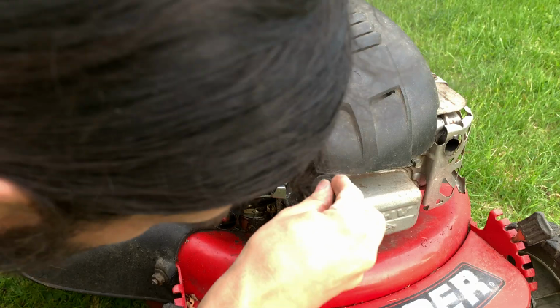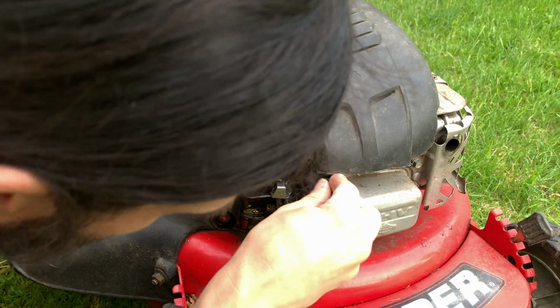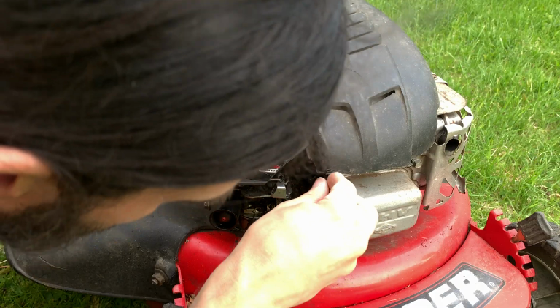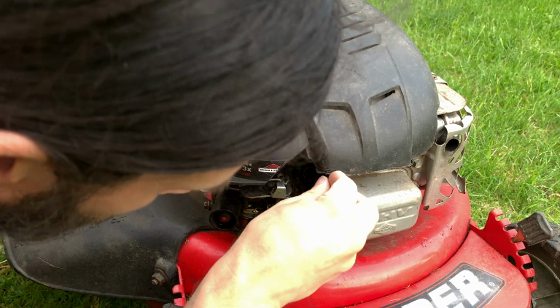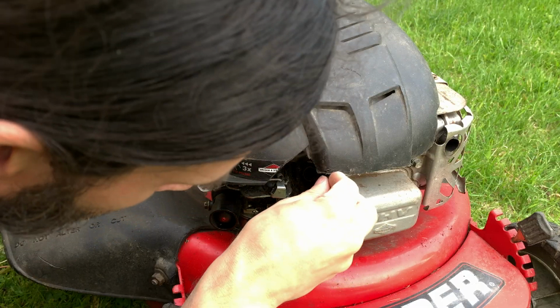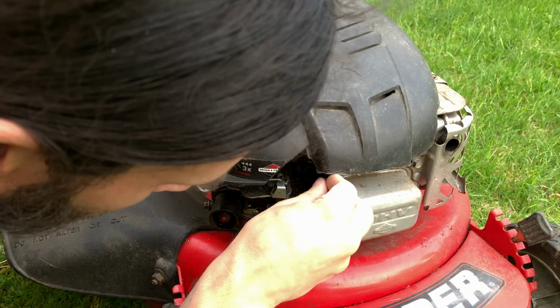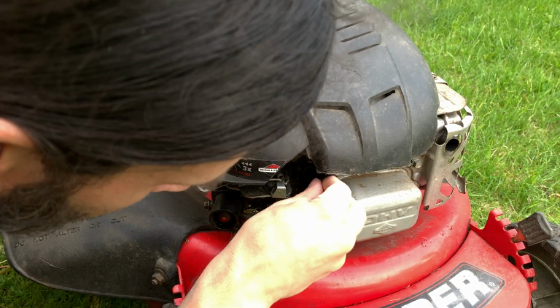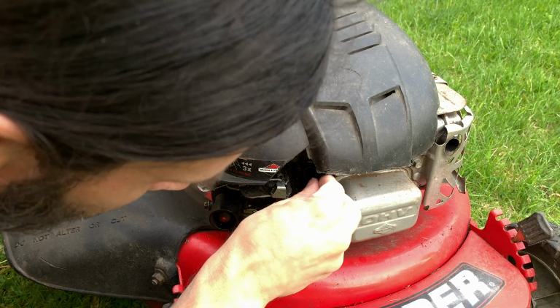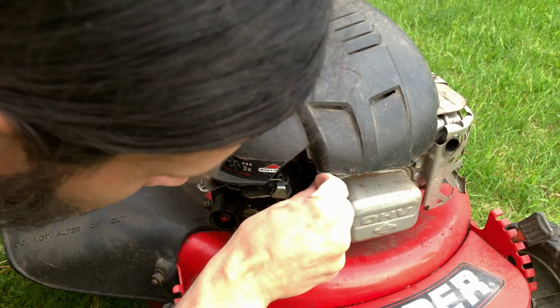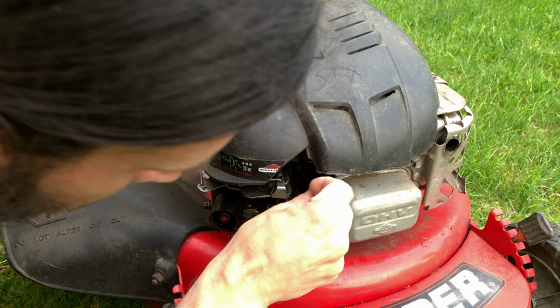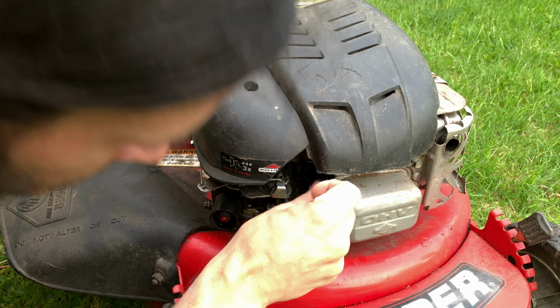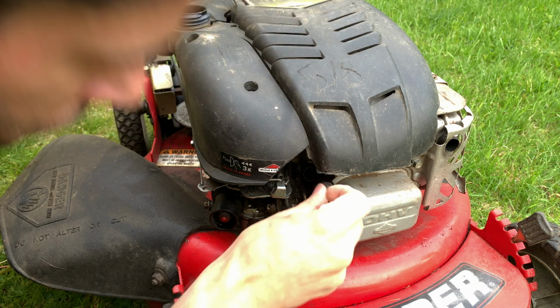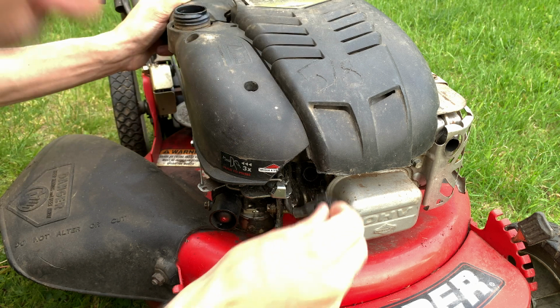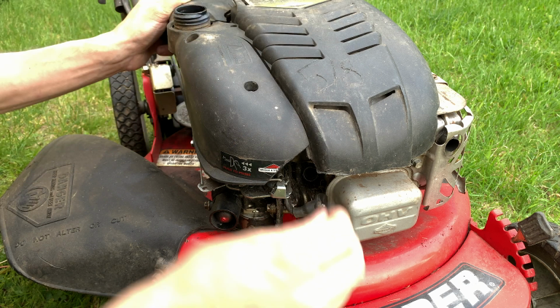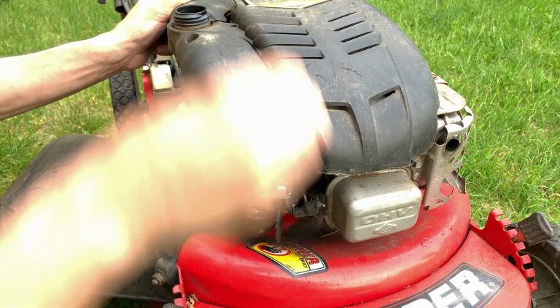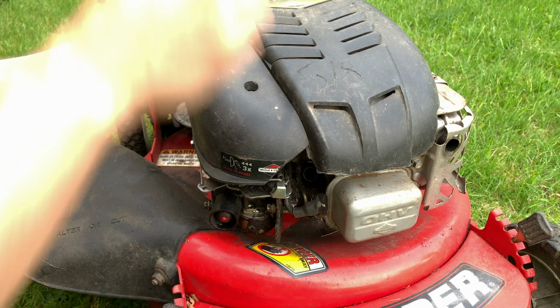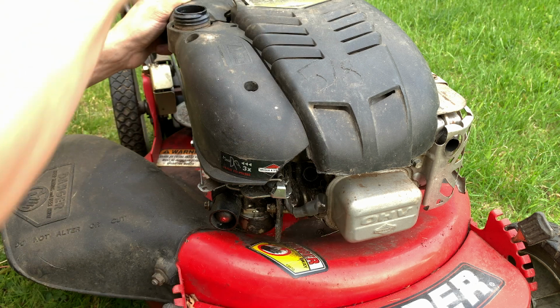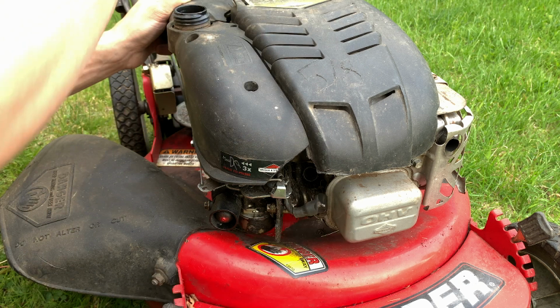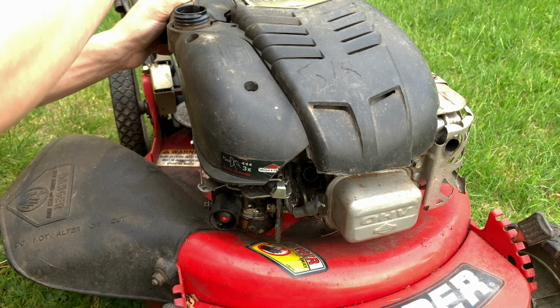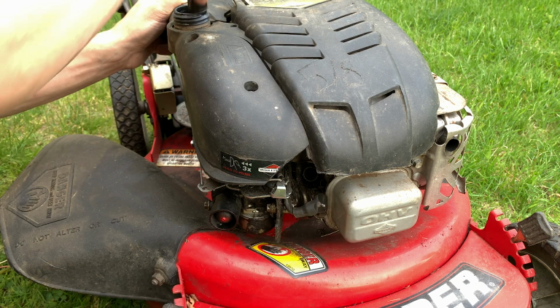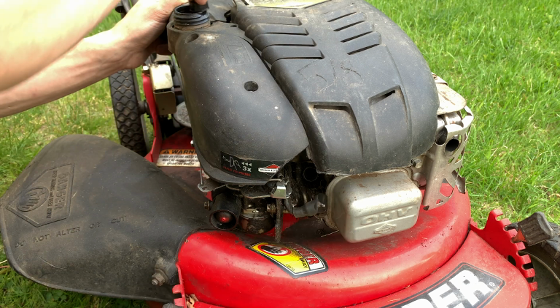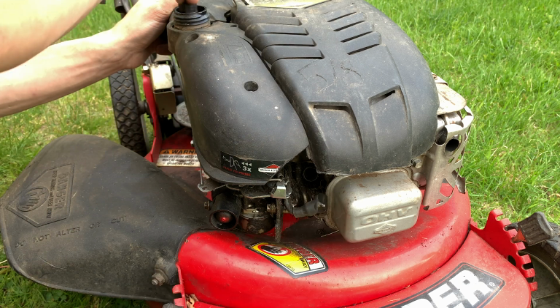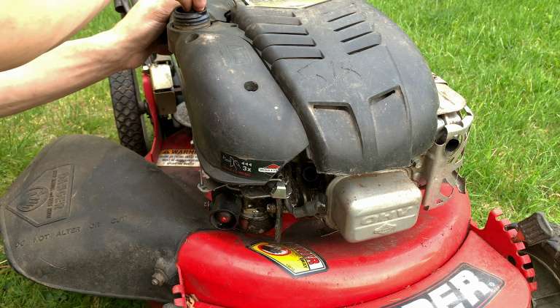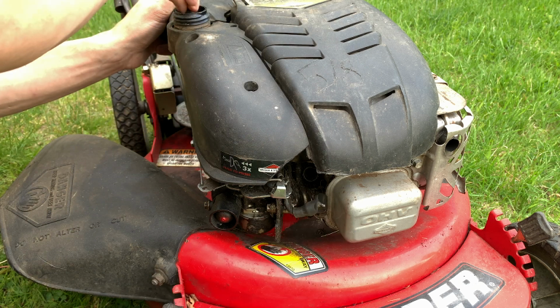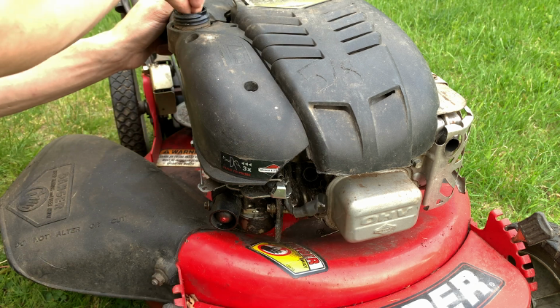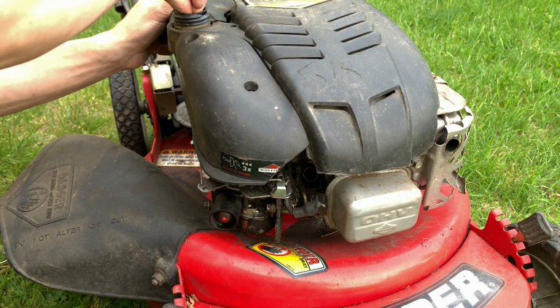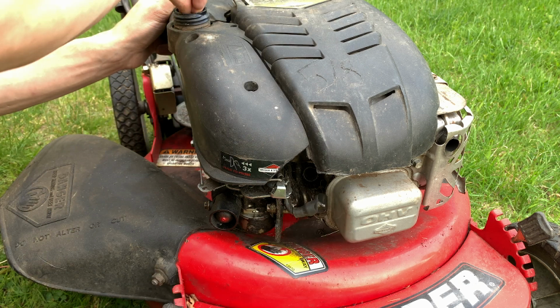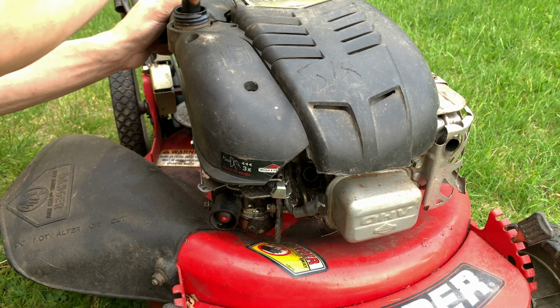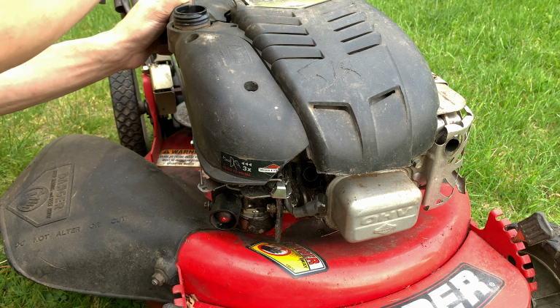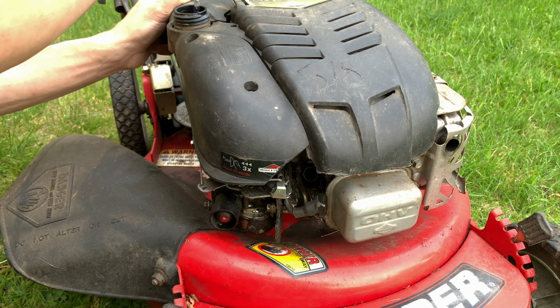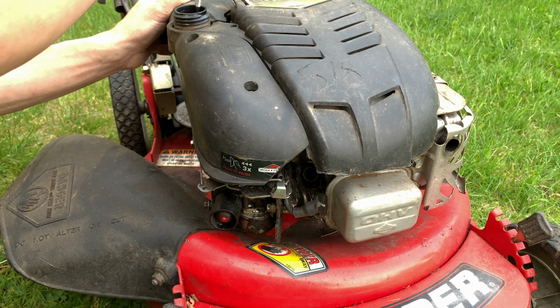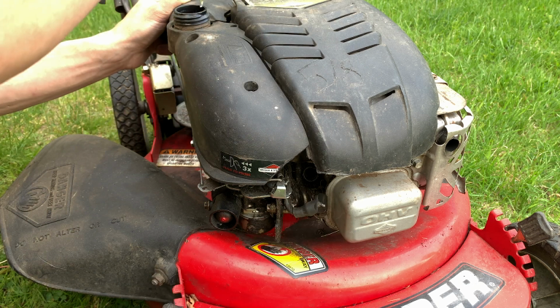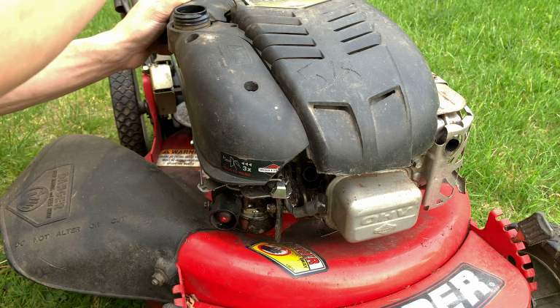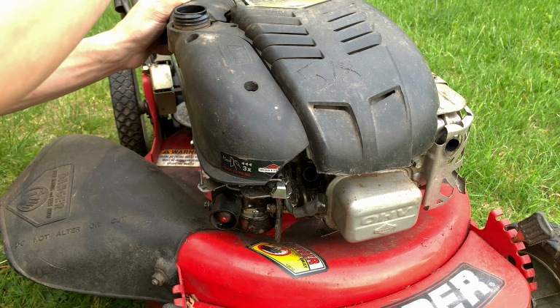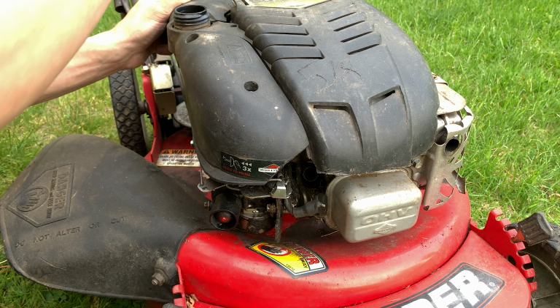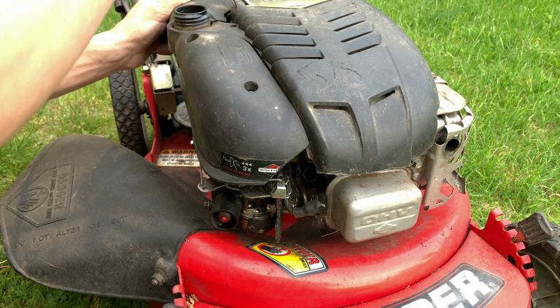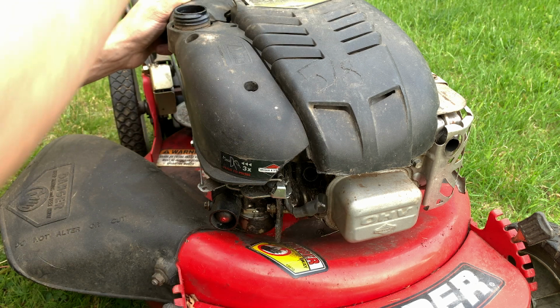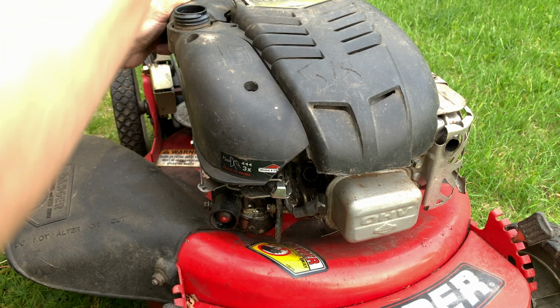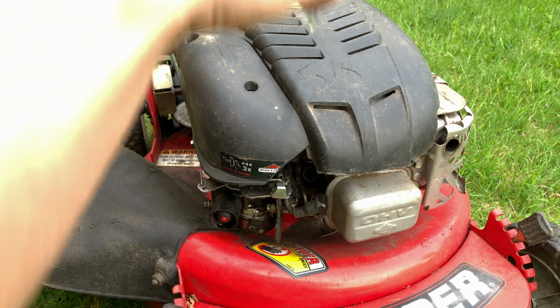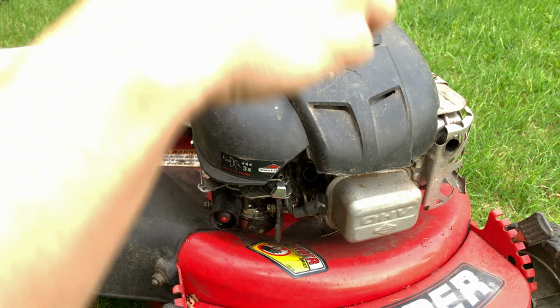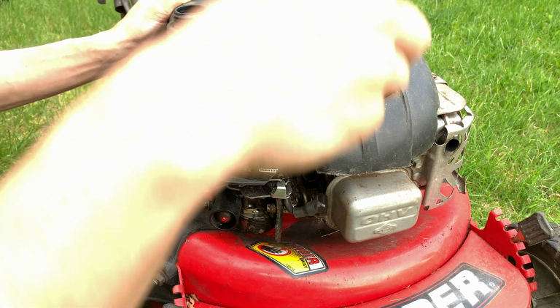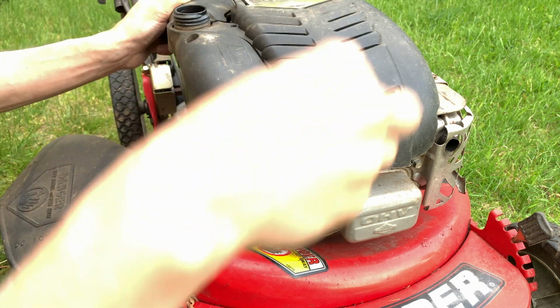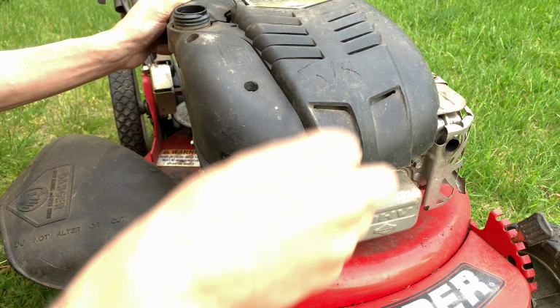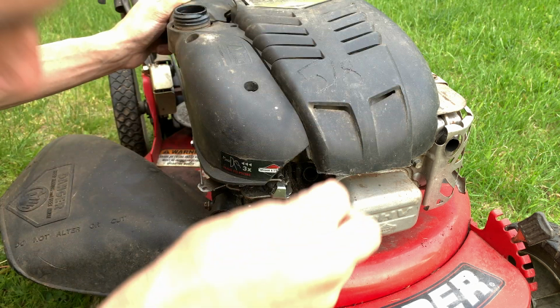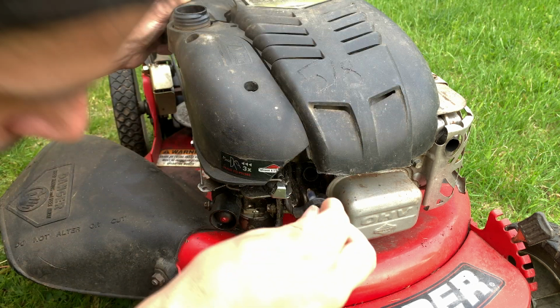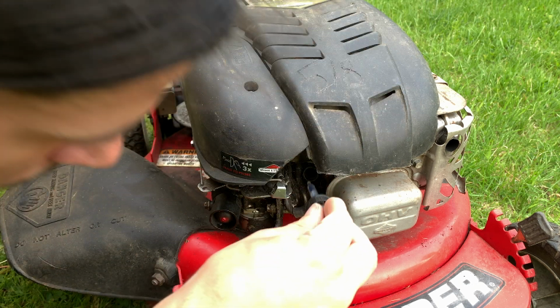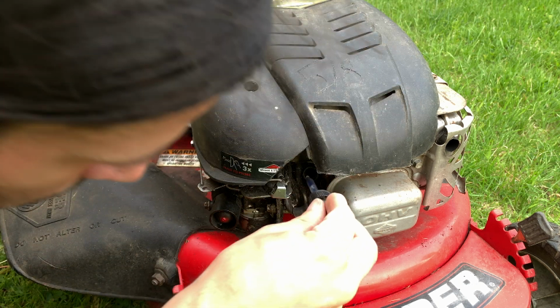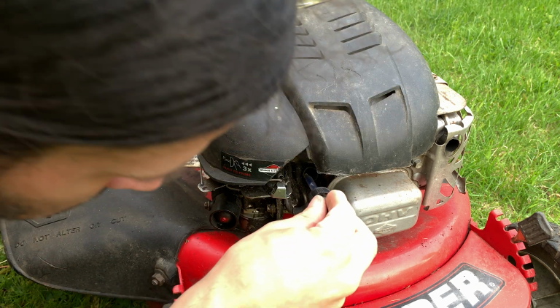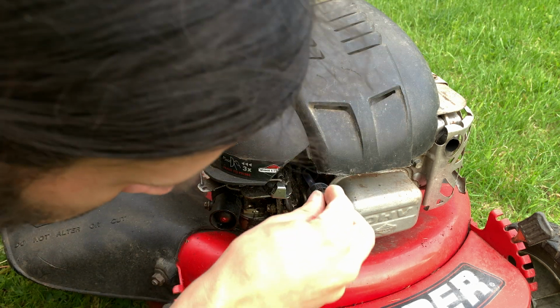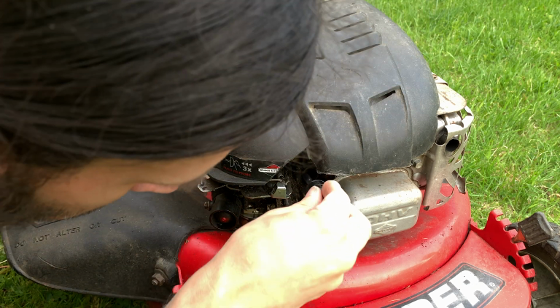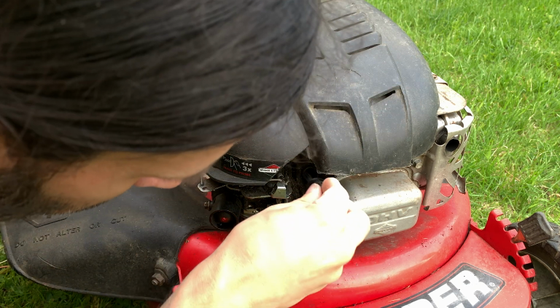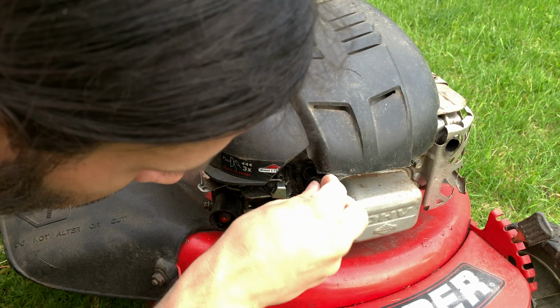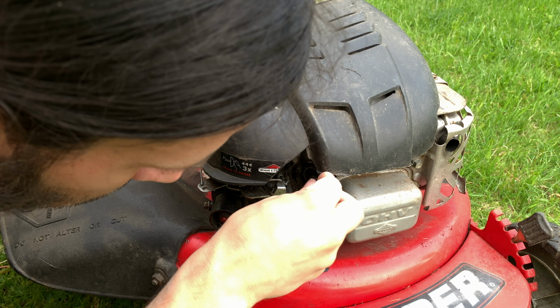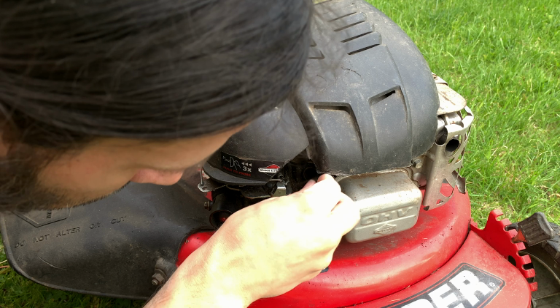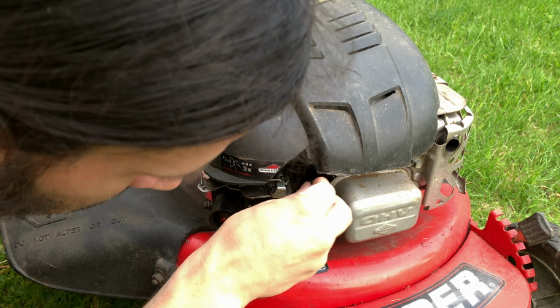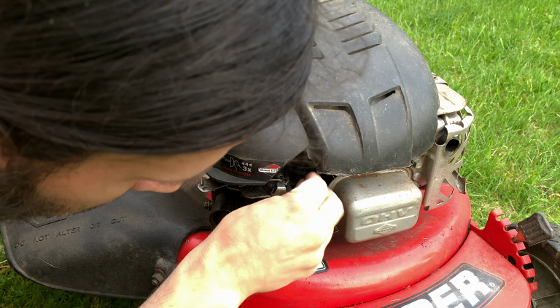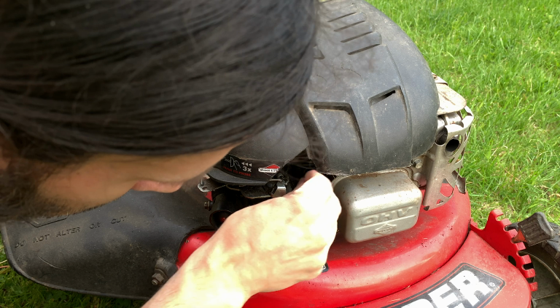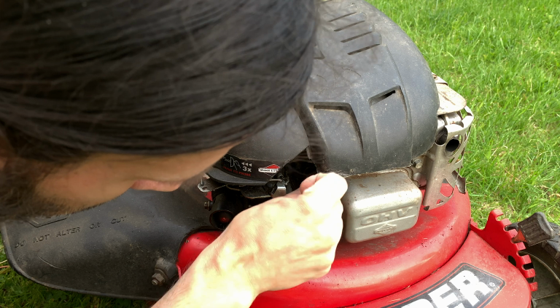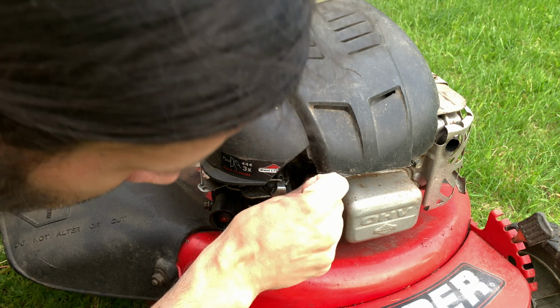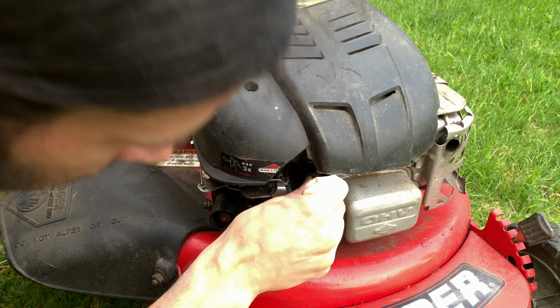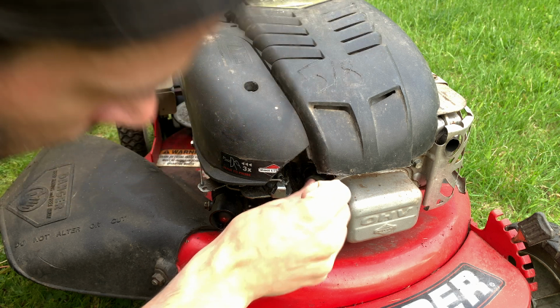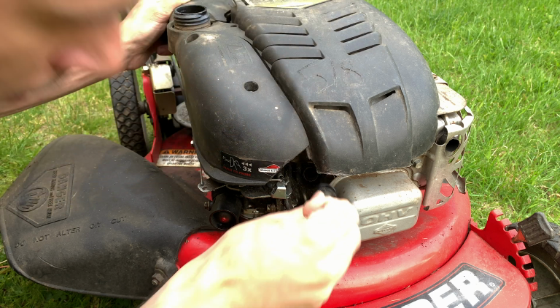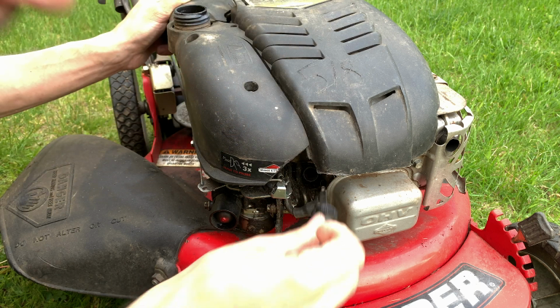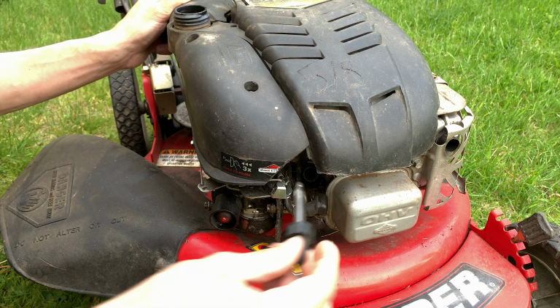Sometimes you're just gonna need to do one dip and boom, it starts up. This might not work the first time, so try it a couple times.